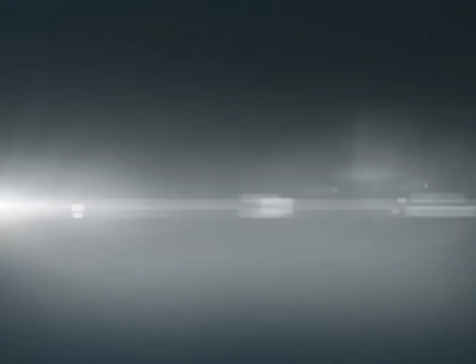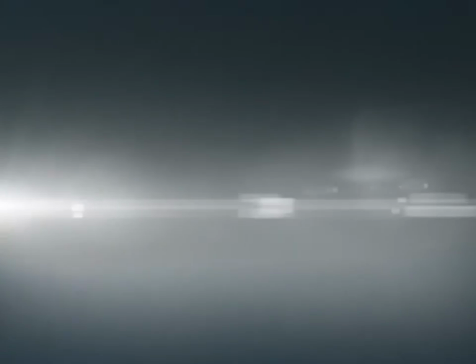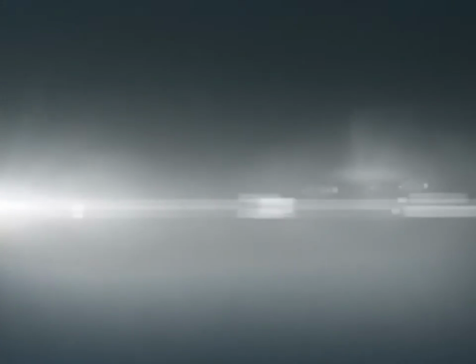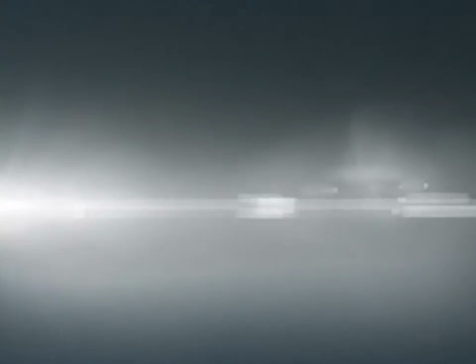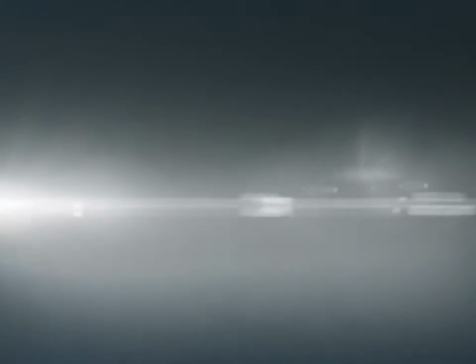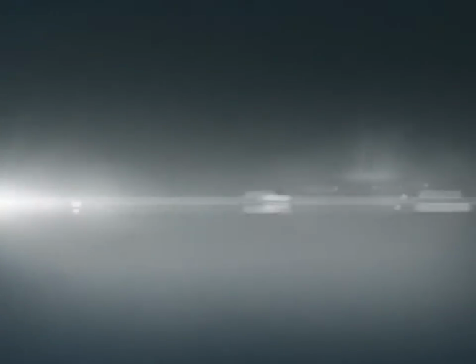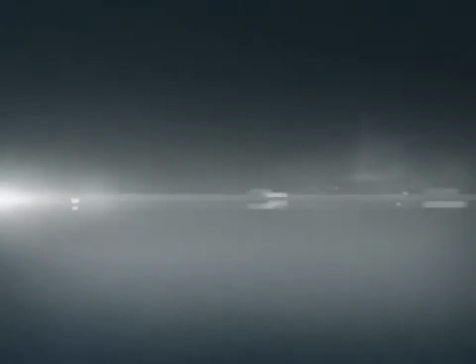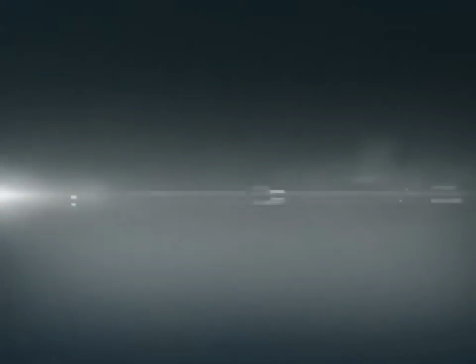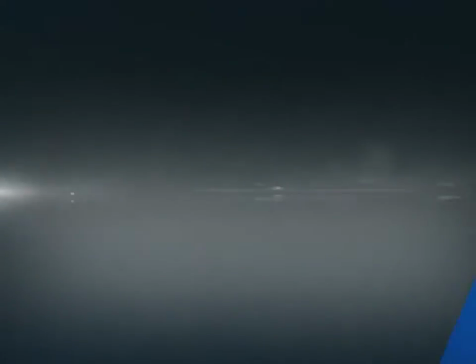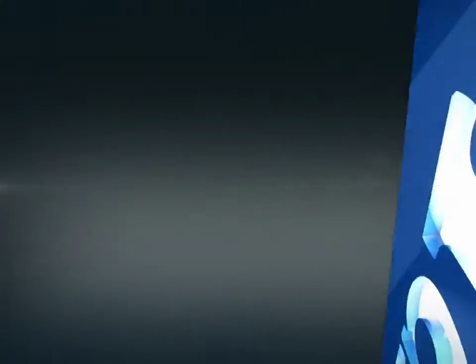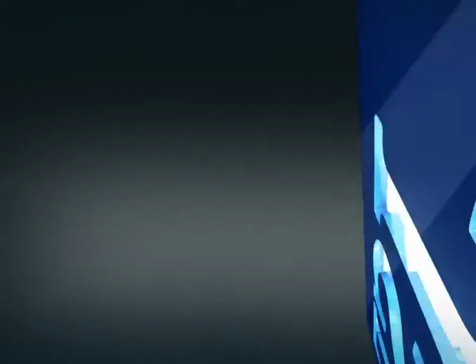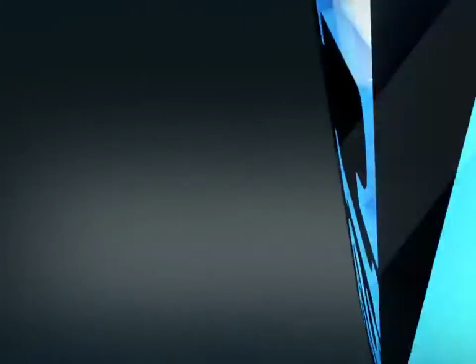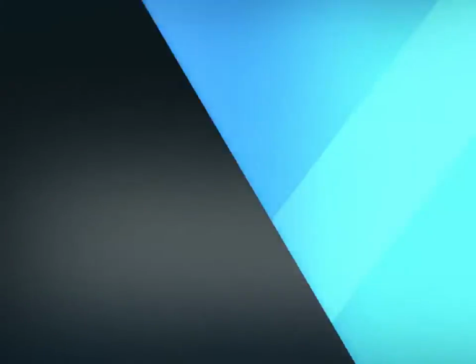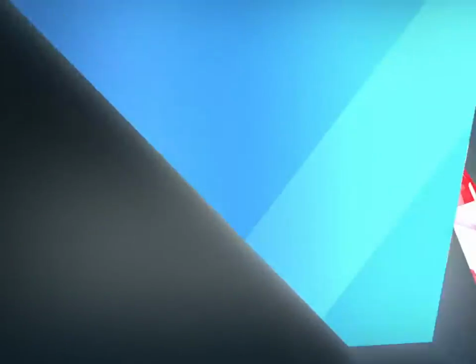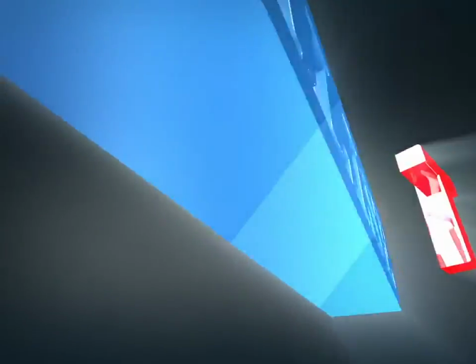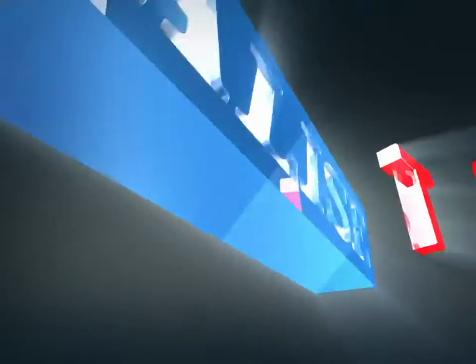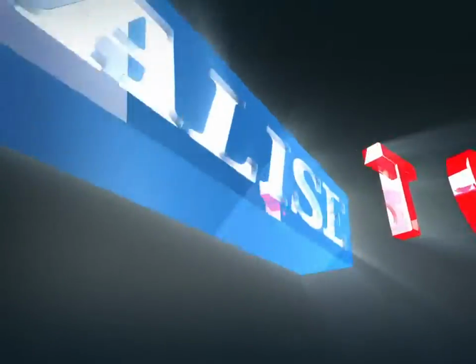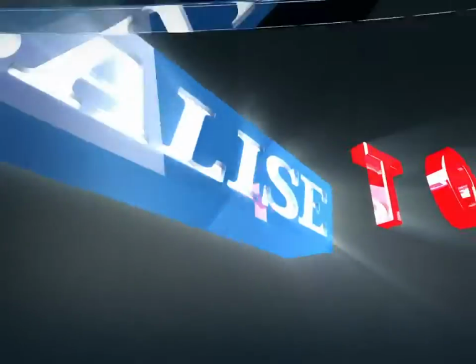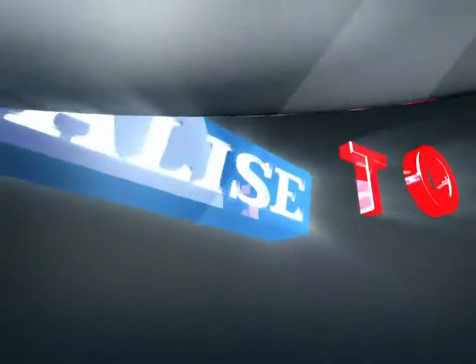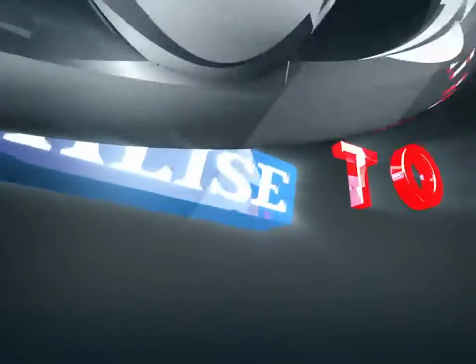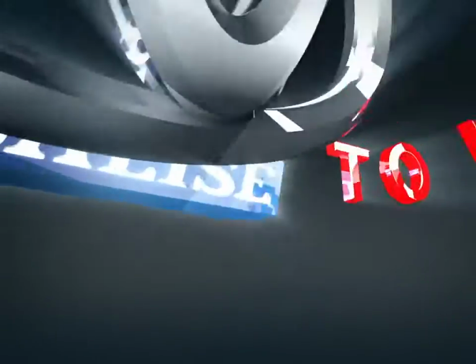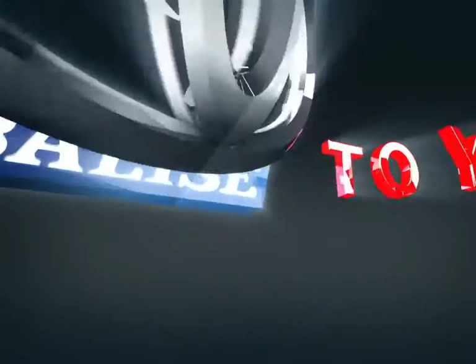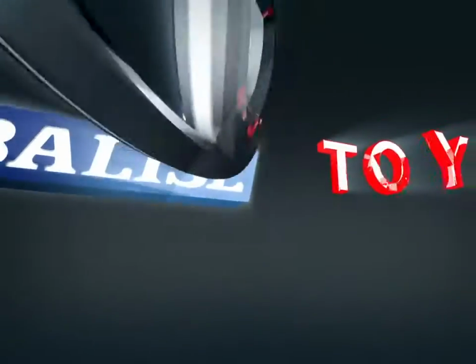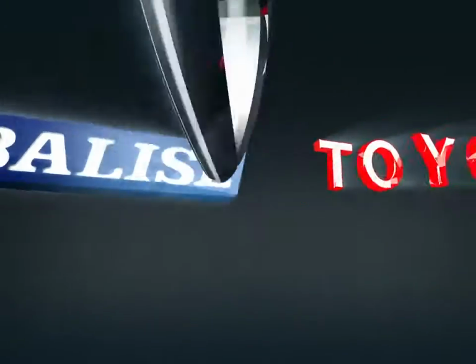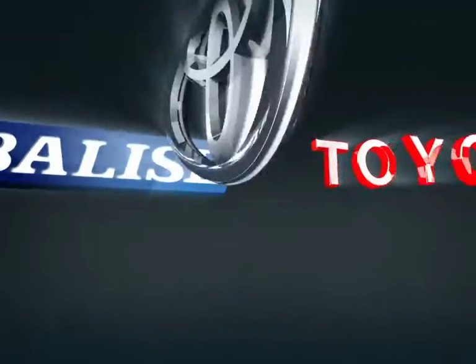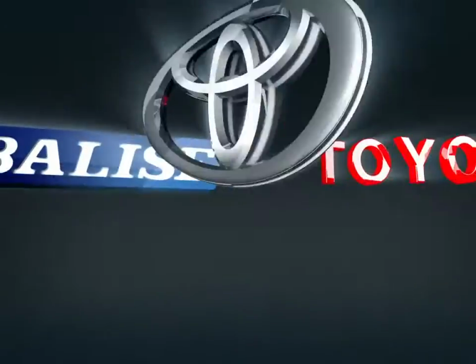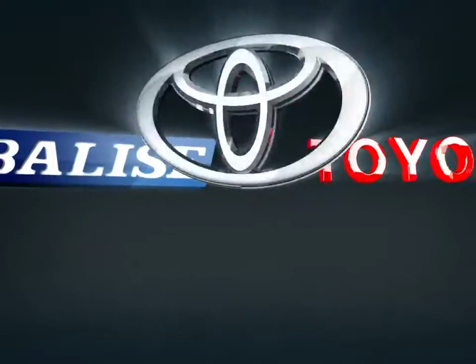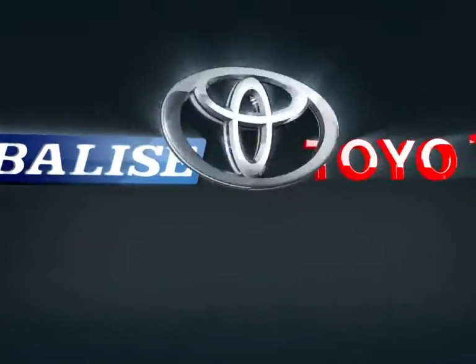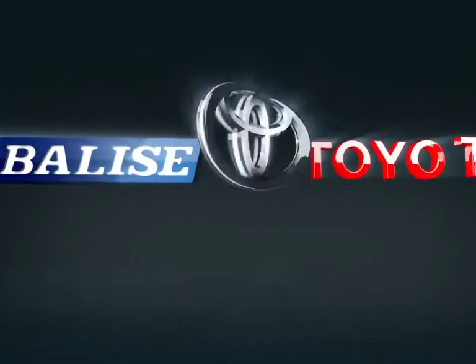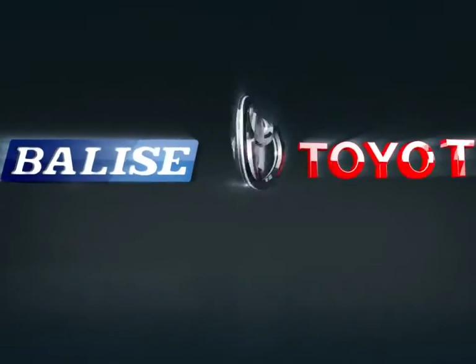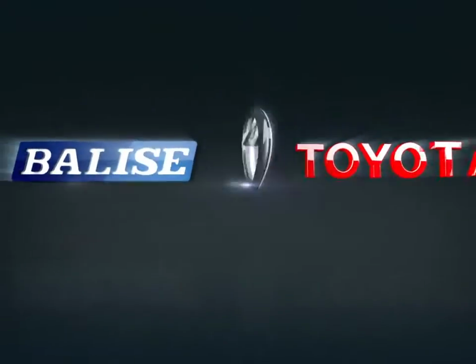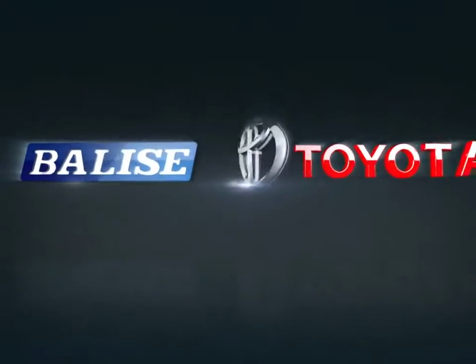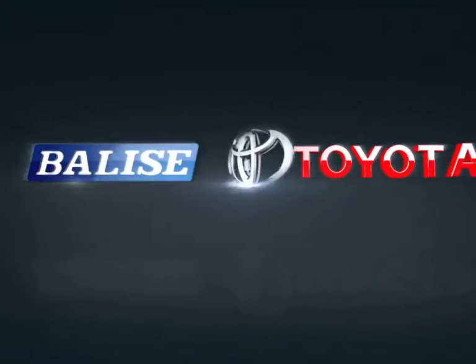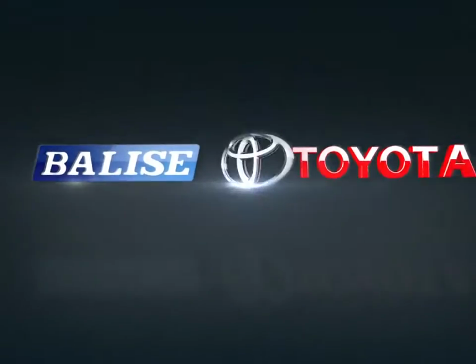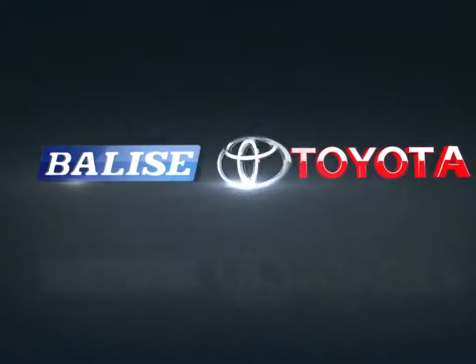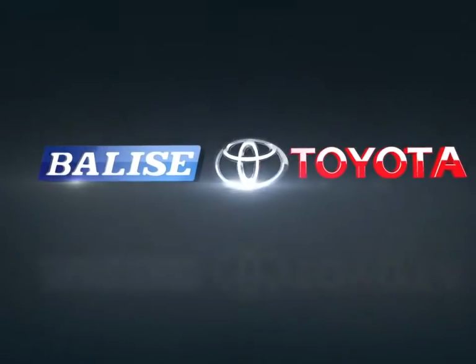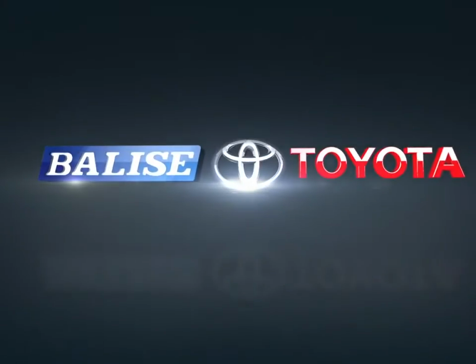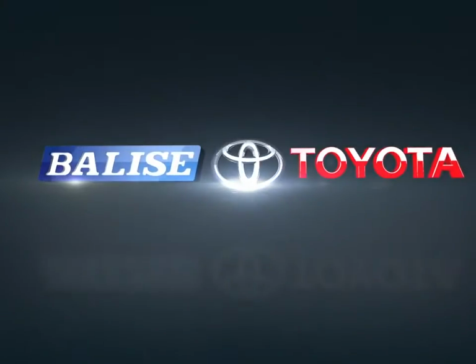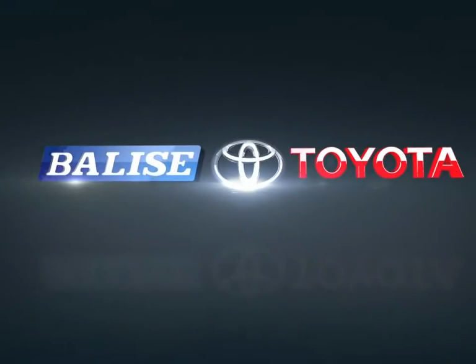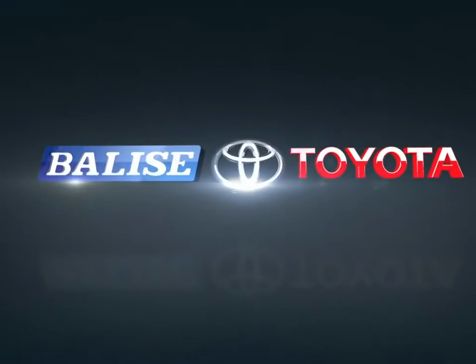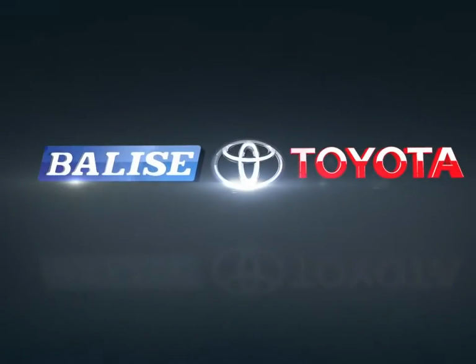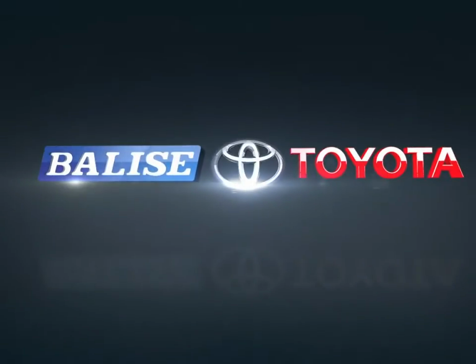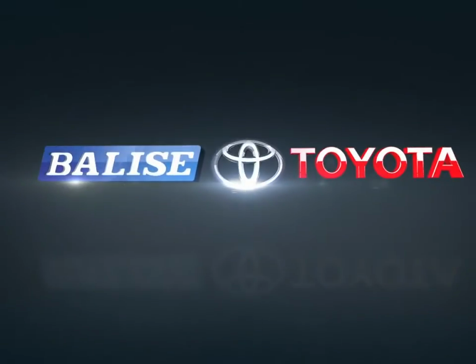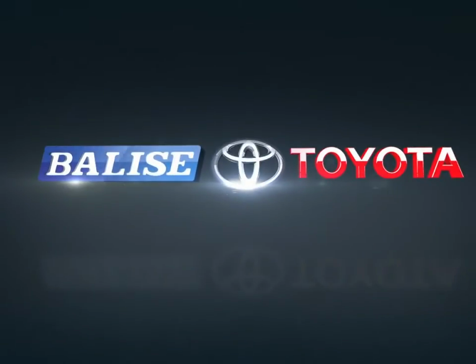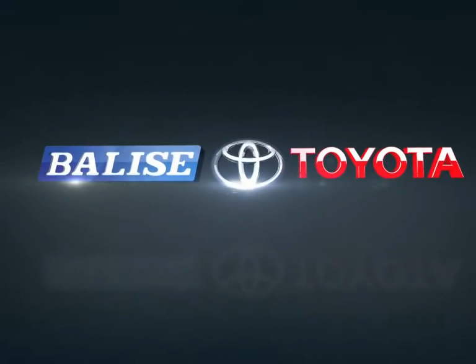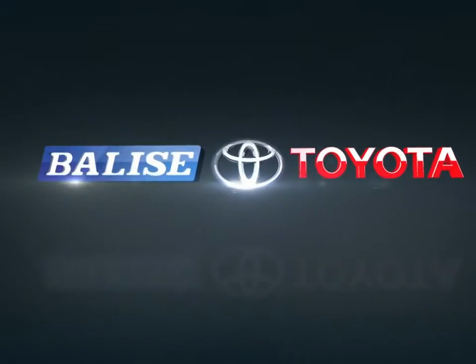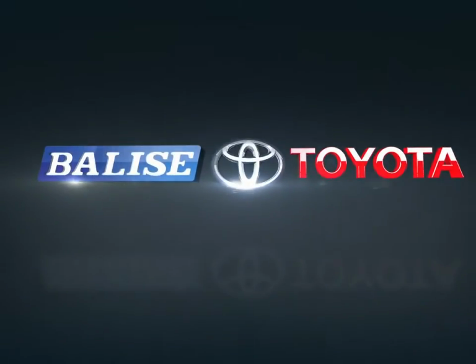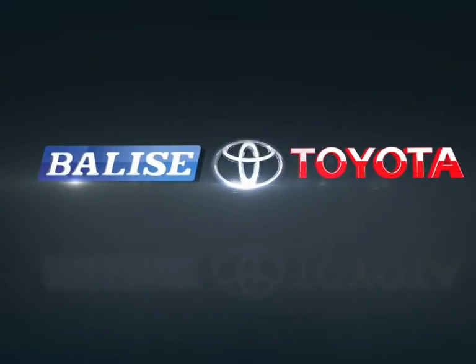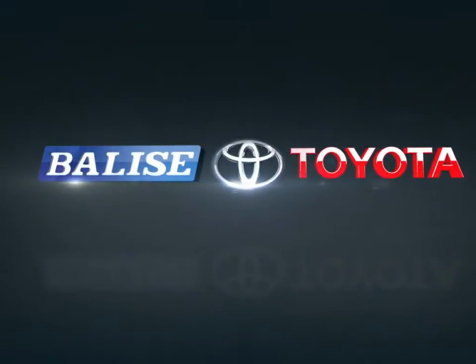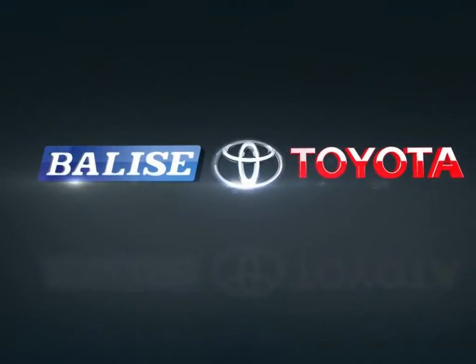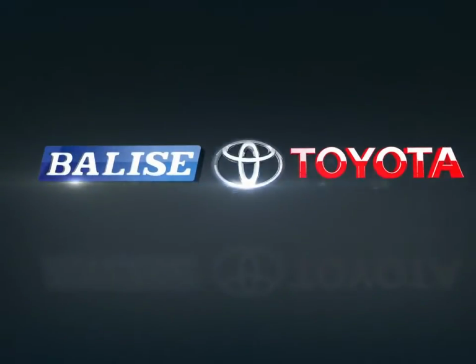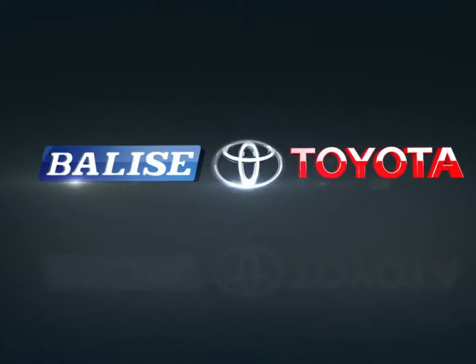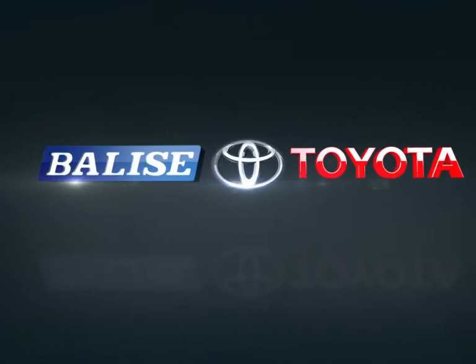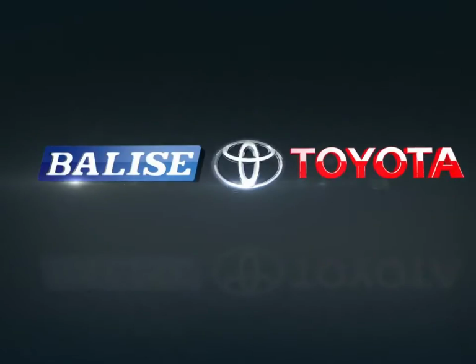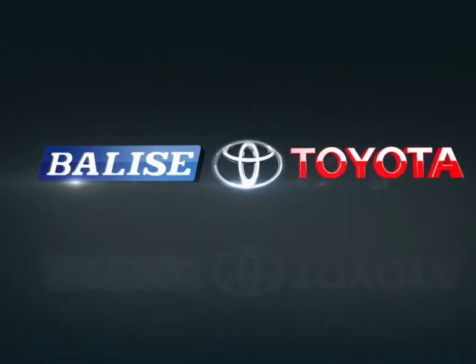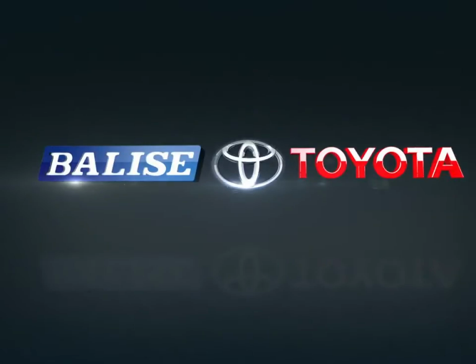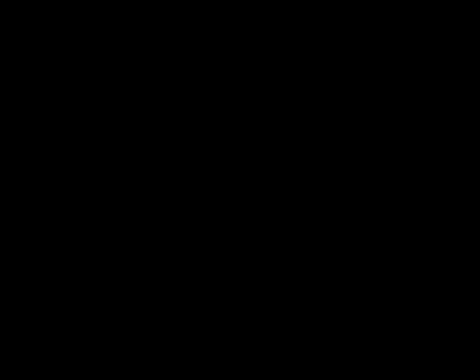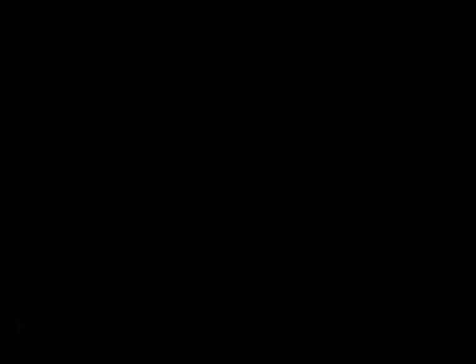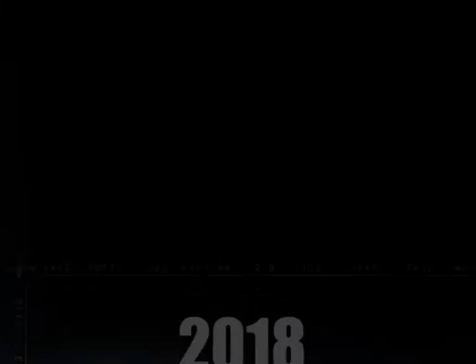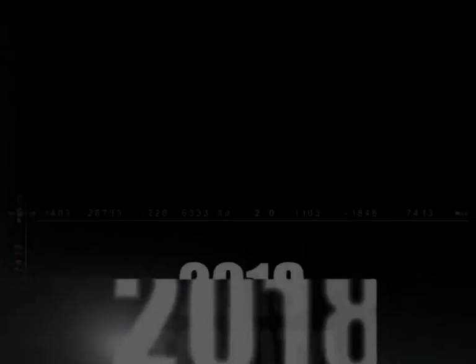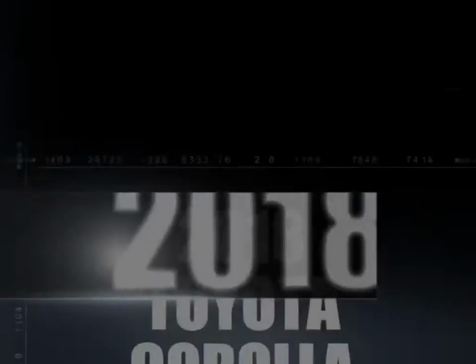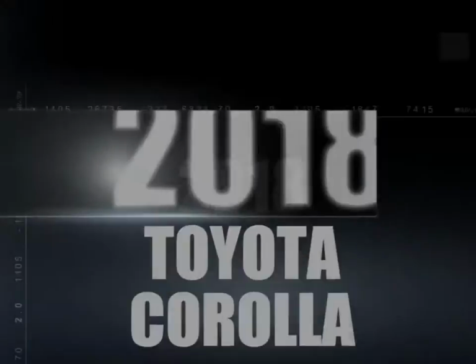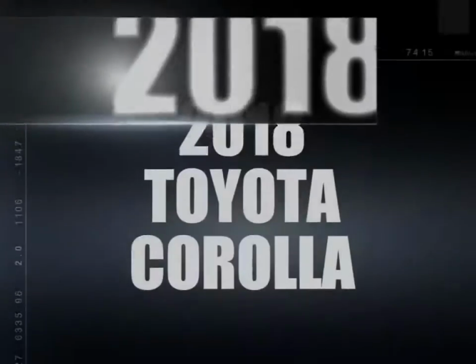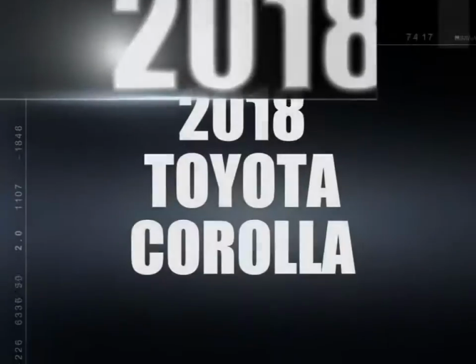Welcome to Belize Toyota! Today we're looking at a 2018 Toyota Corolla.